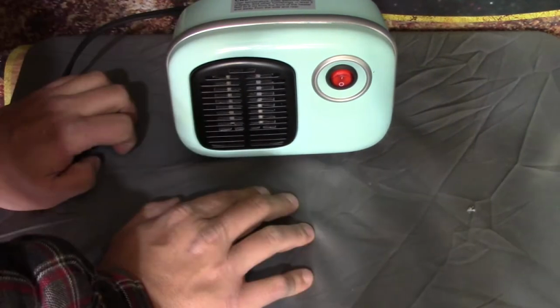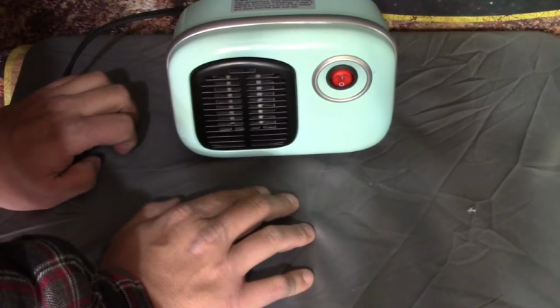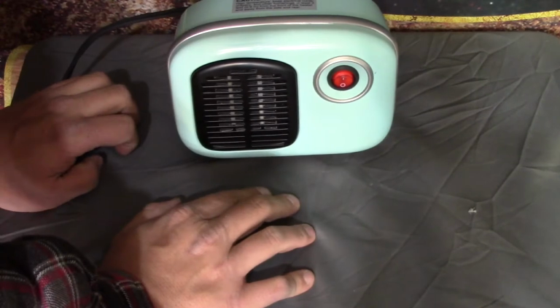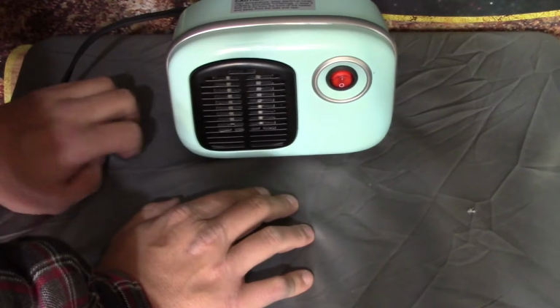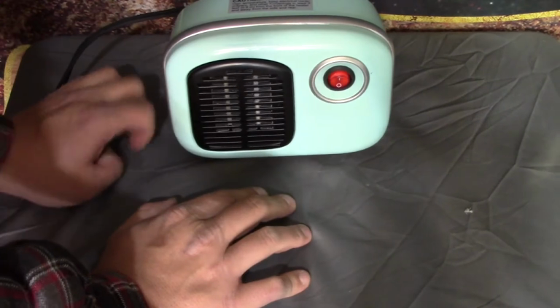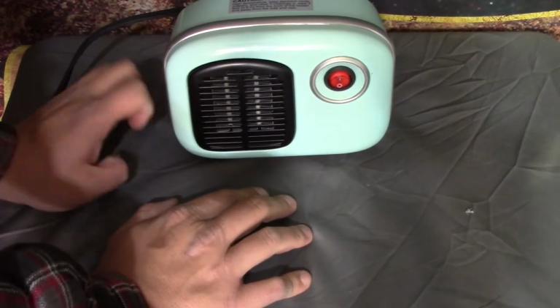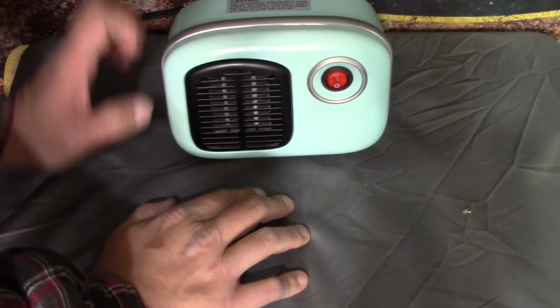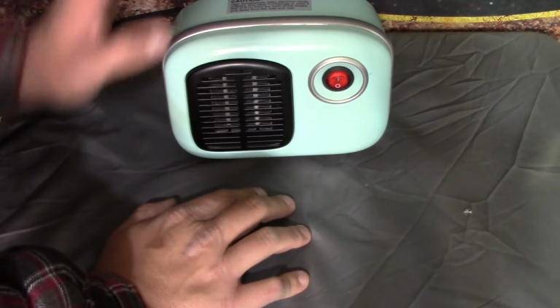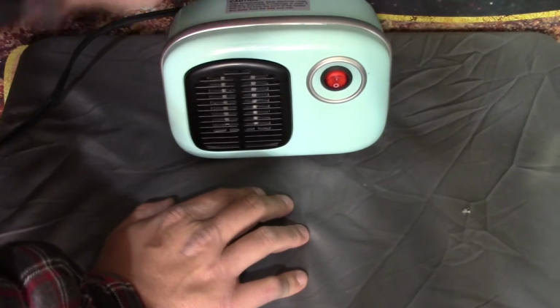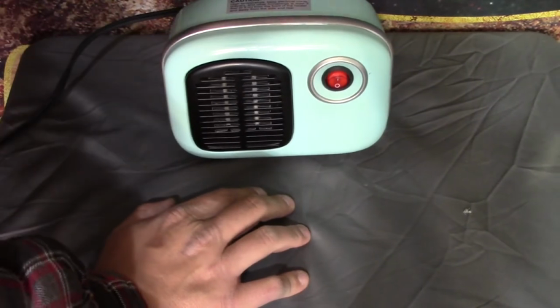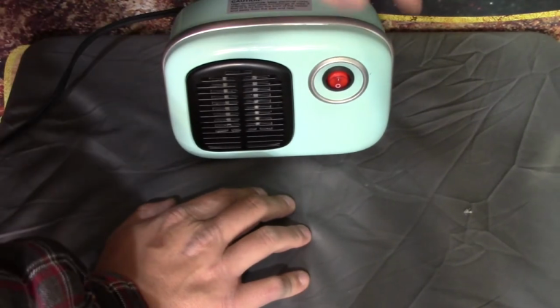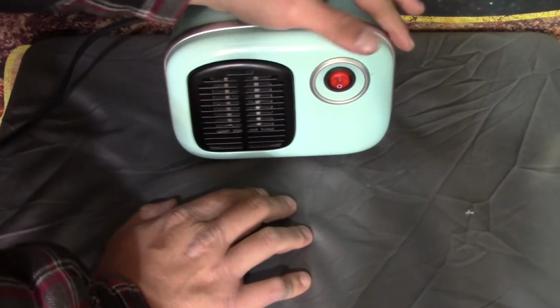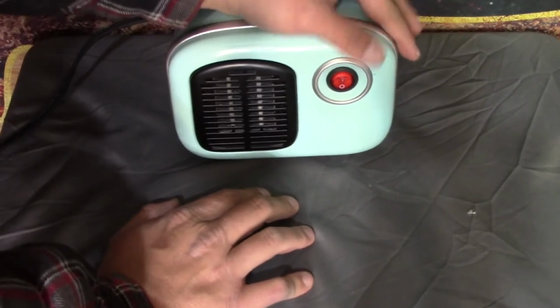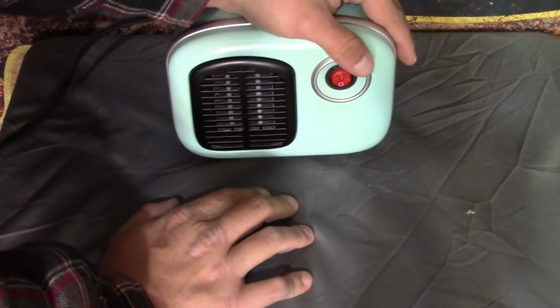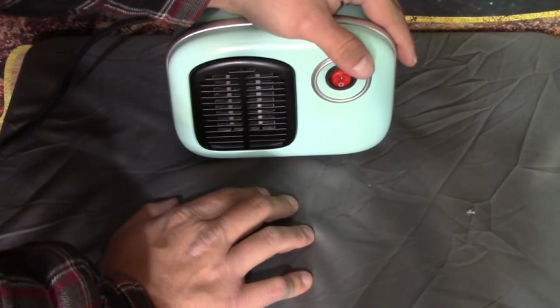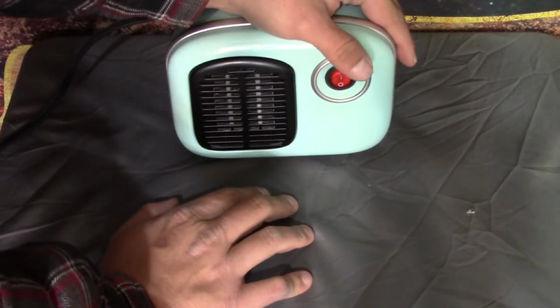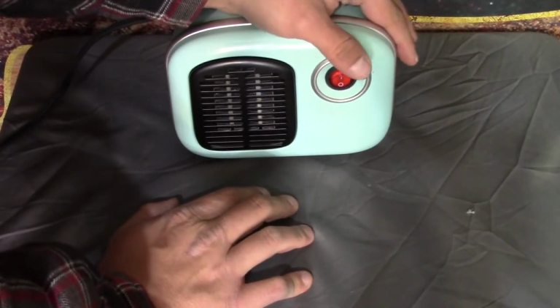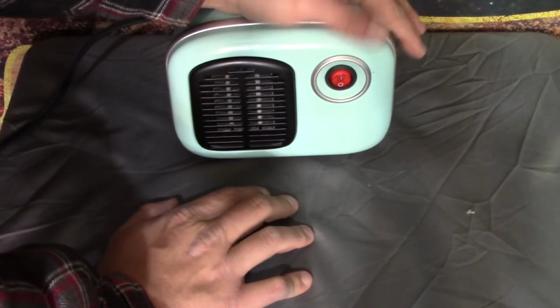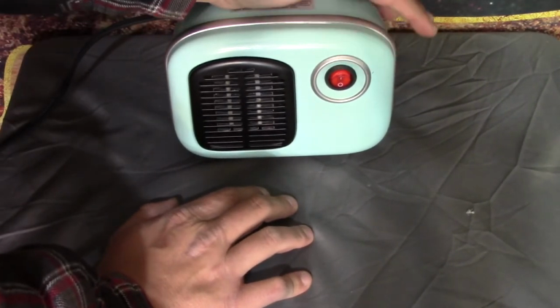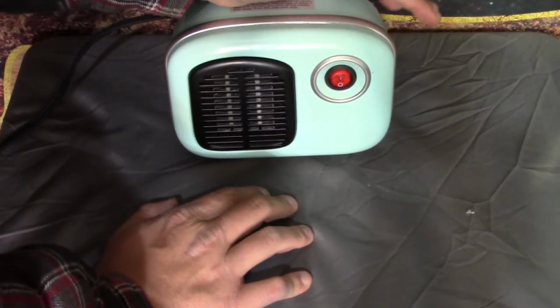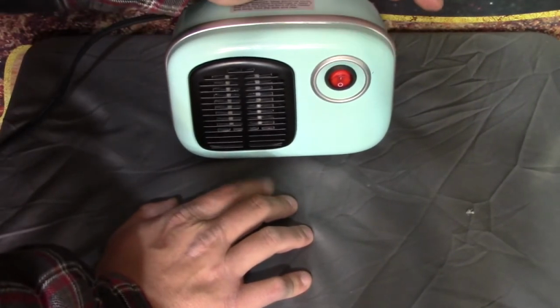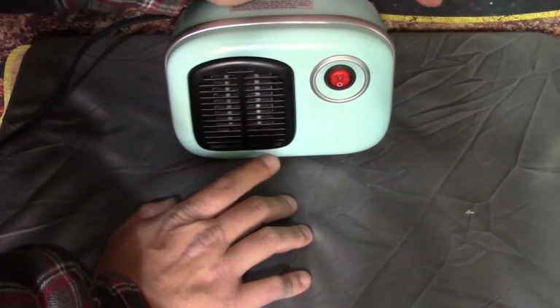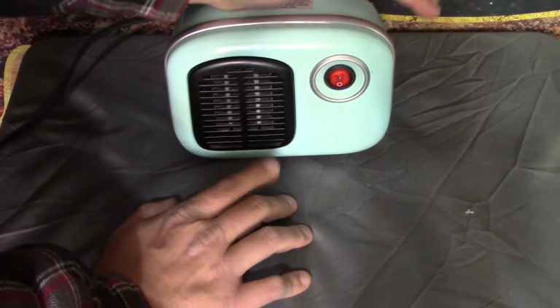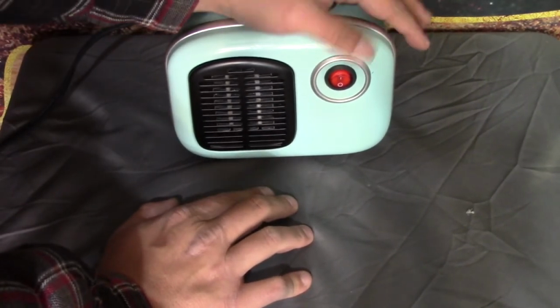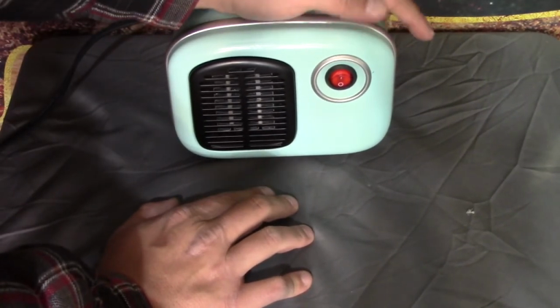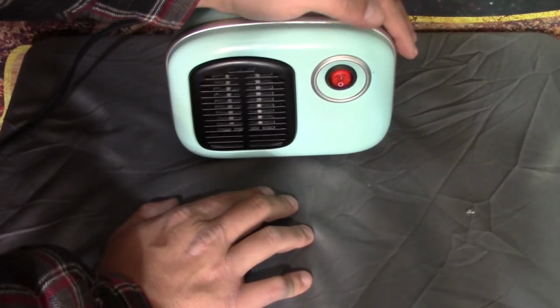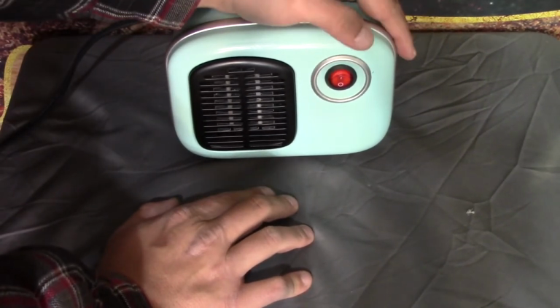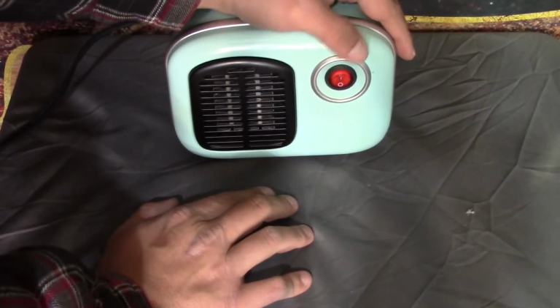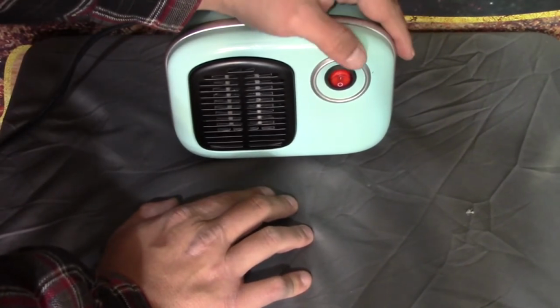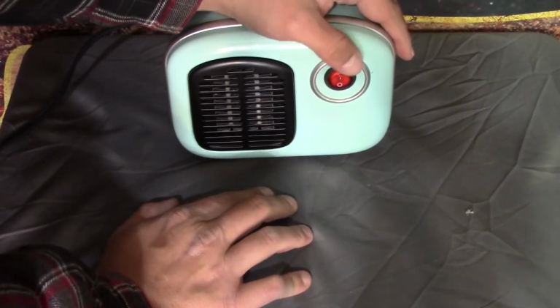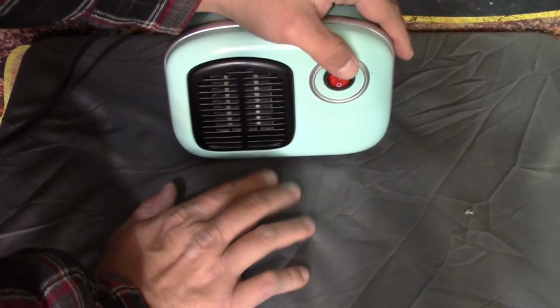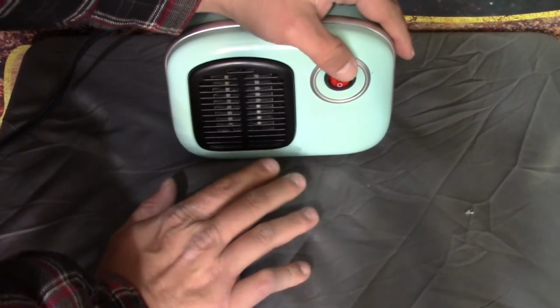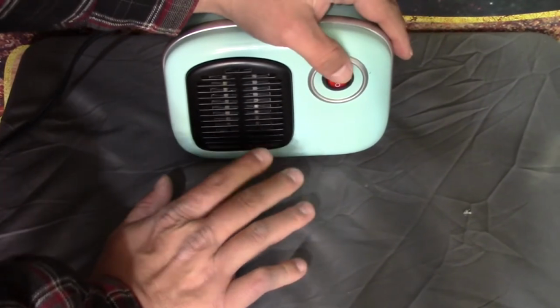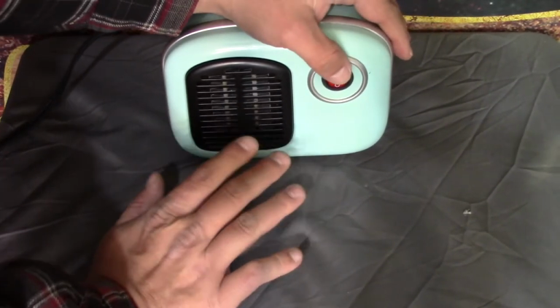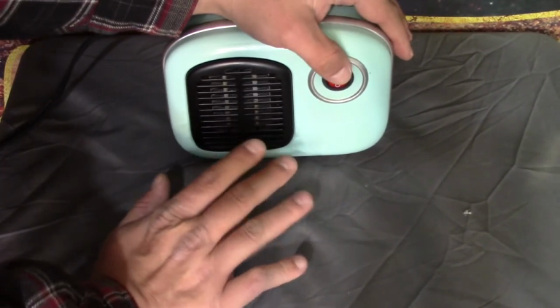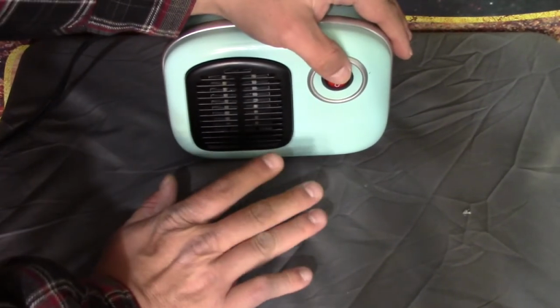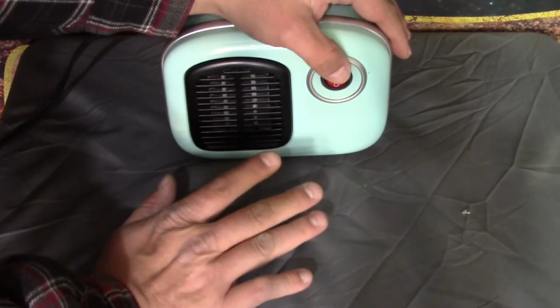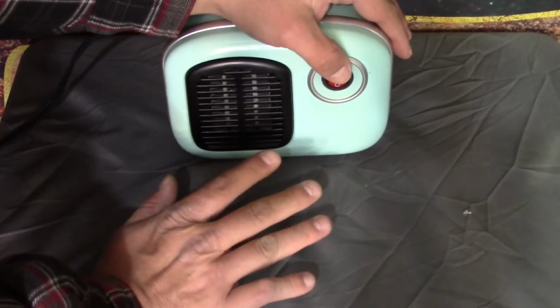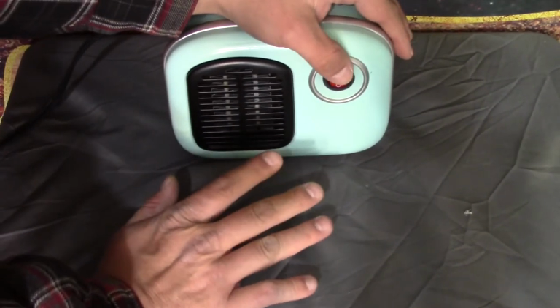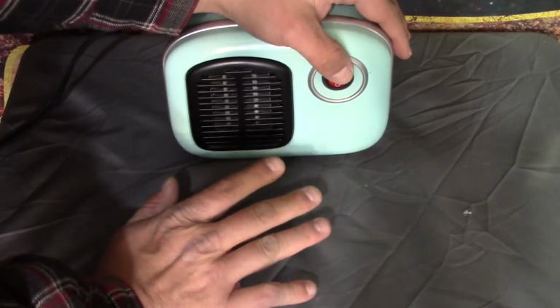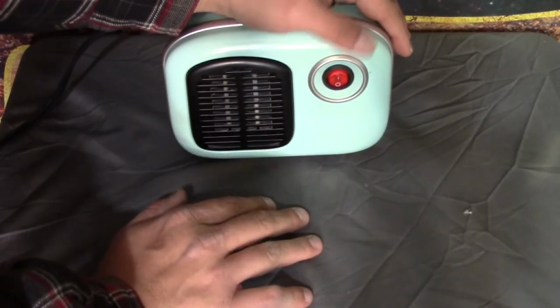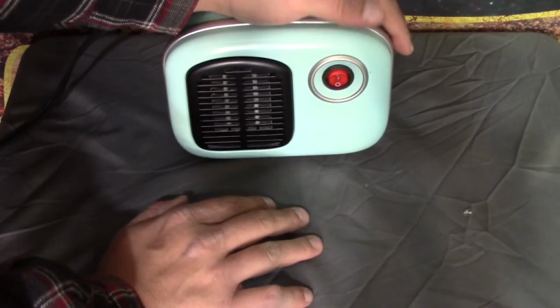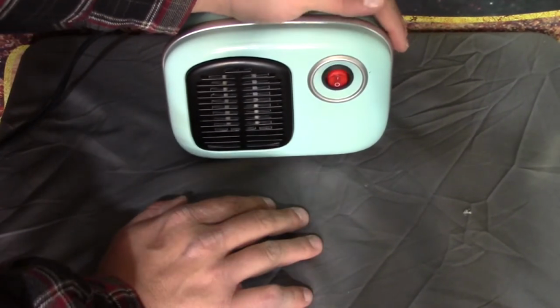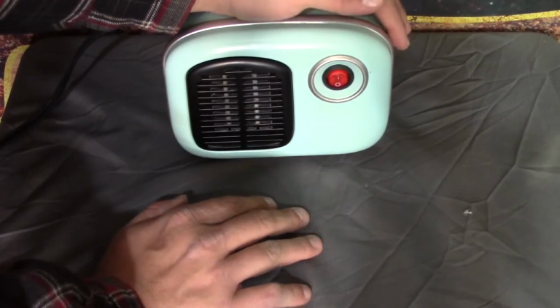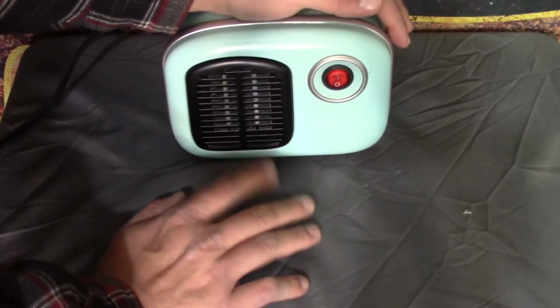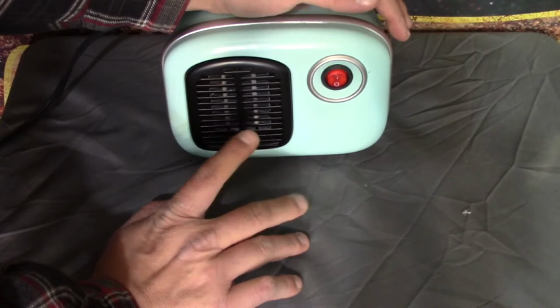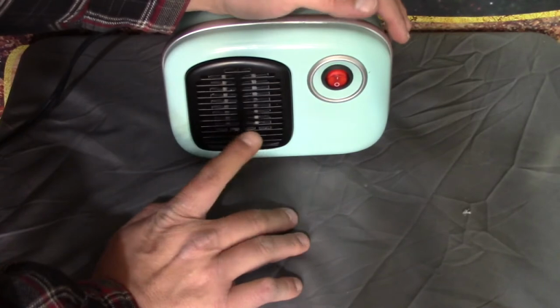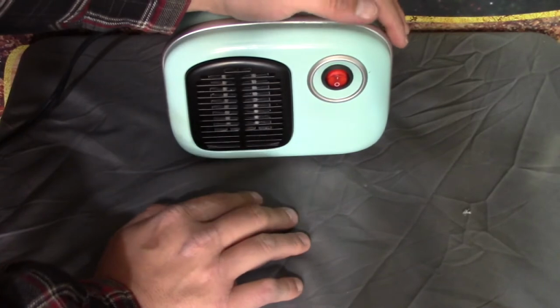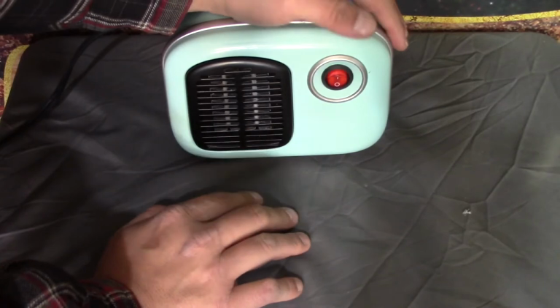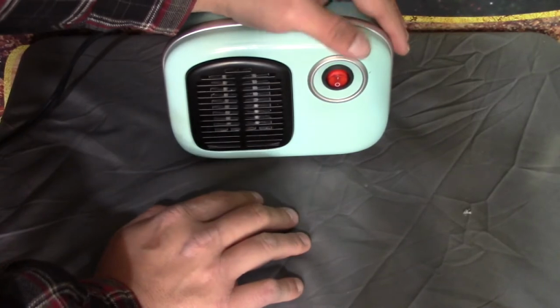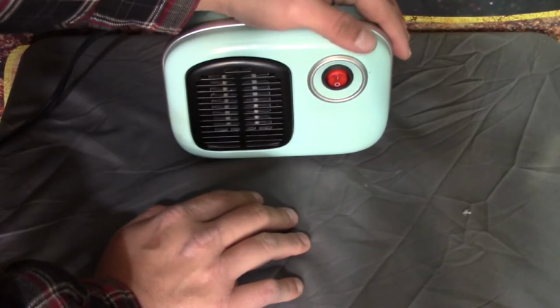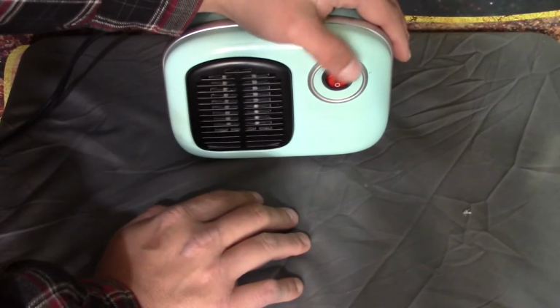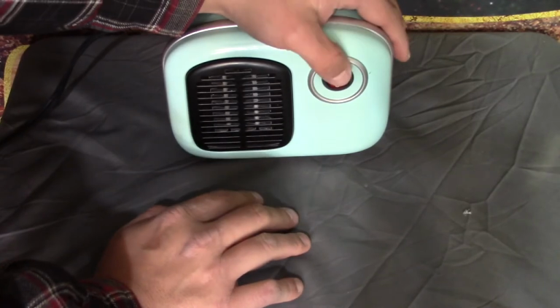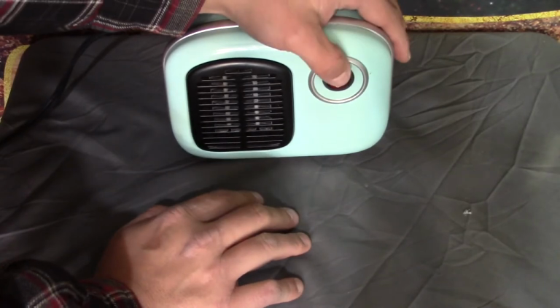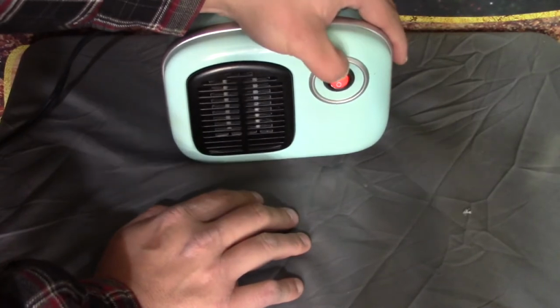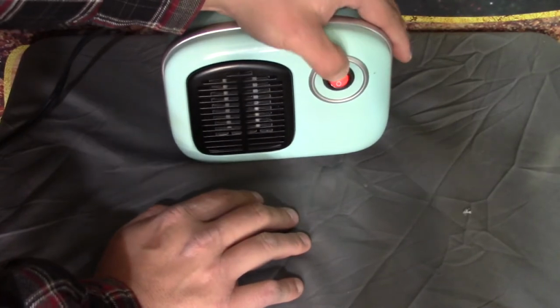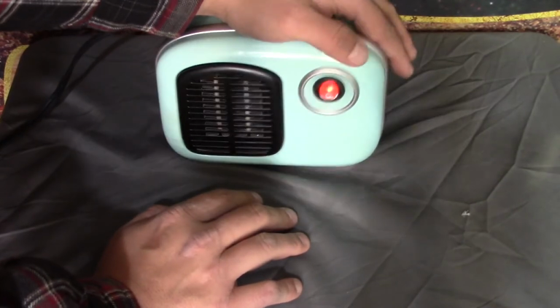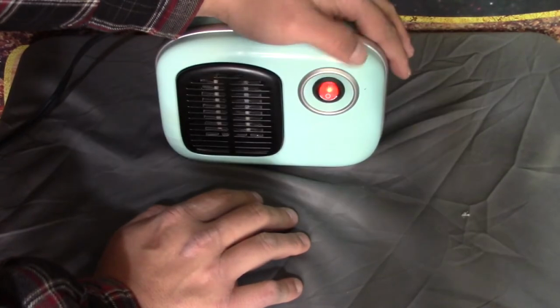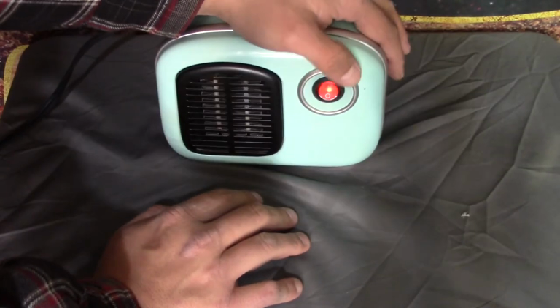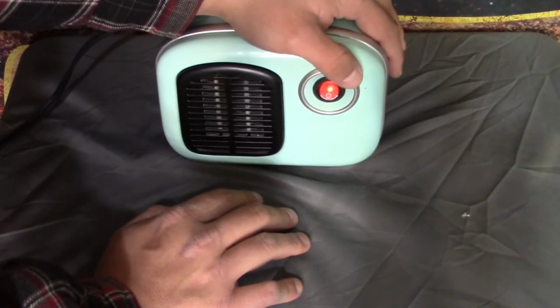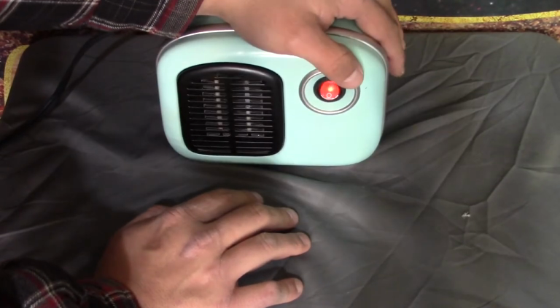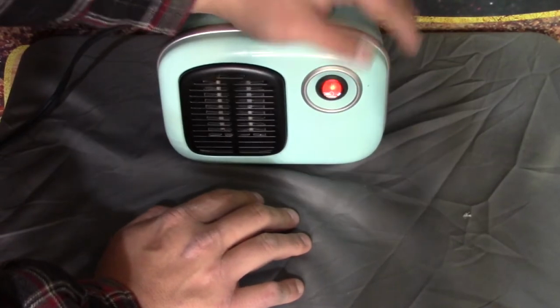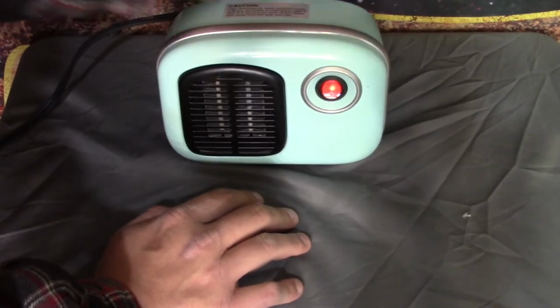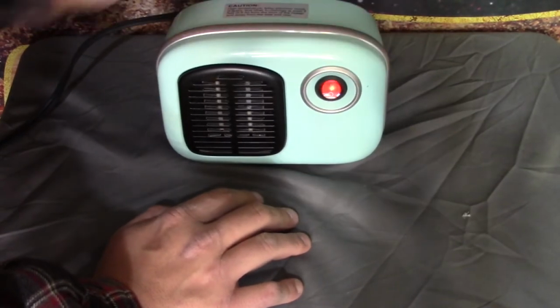And on the box it says — I don't know why it was listed as a feature — it has one heat setting: on.